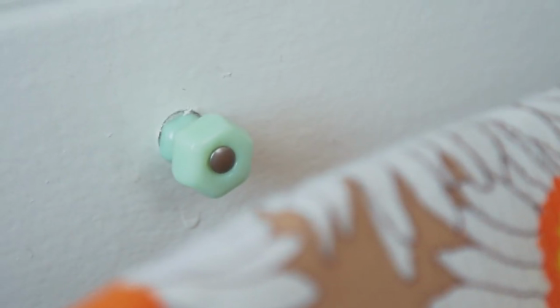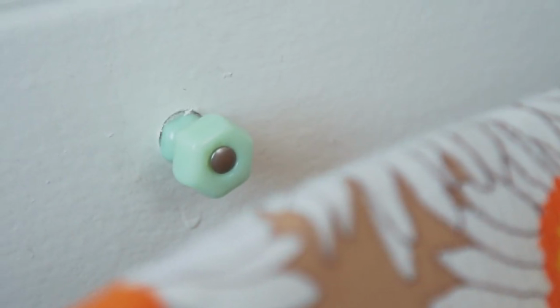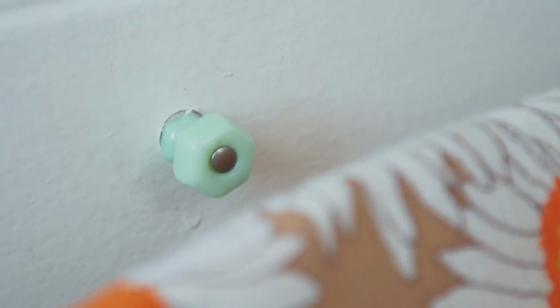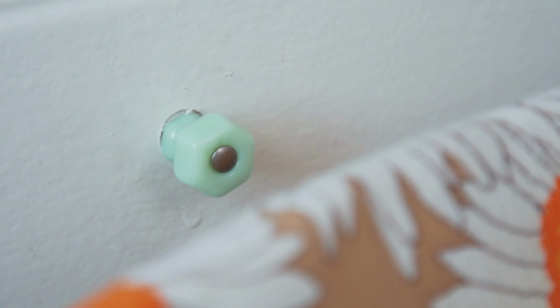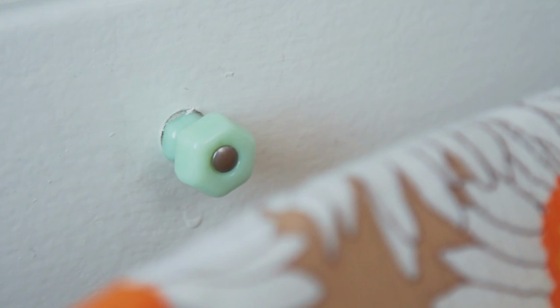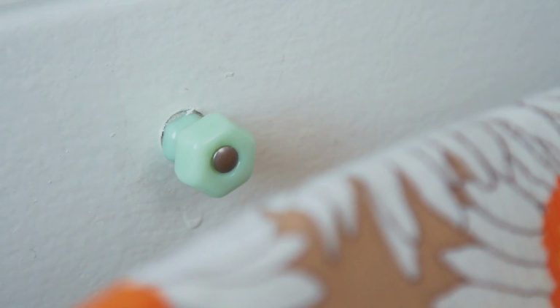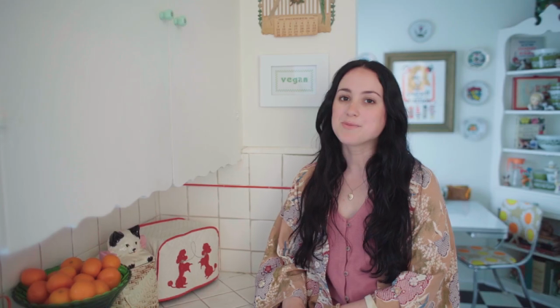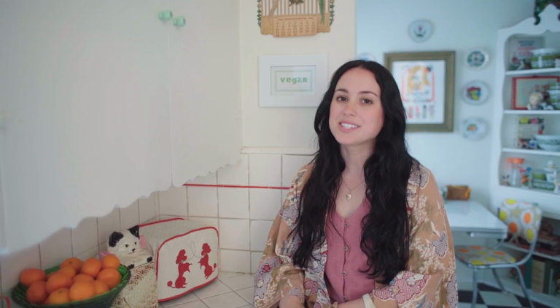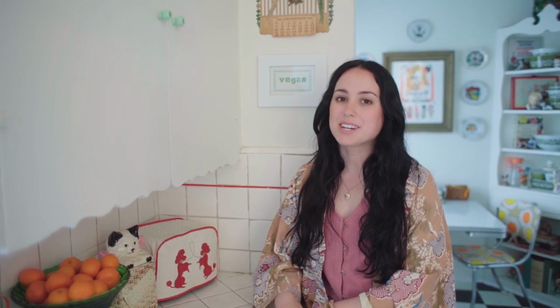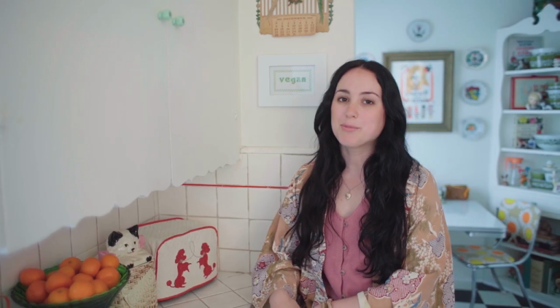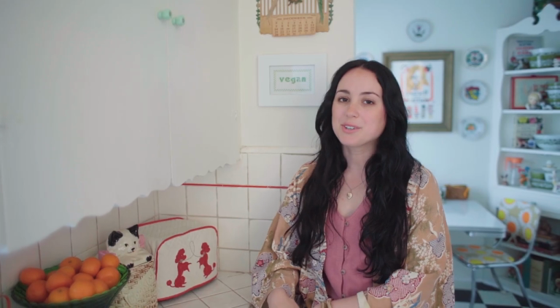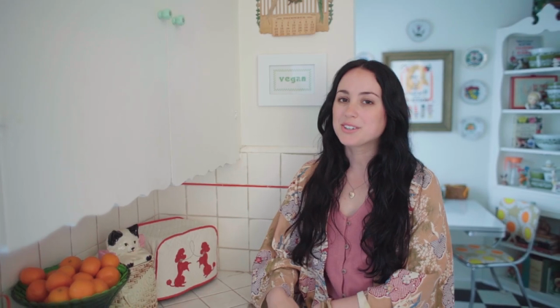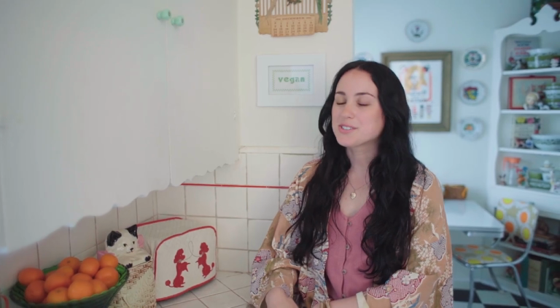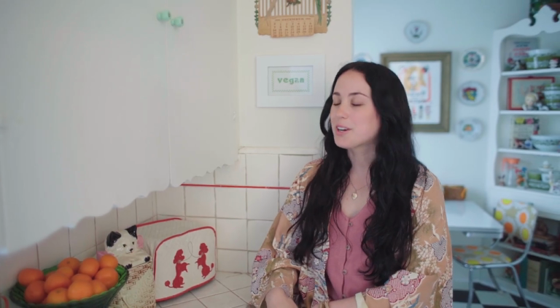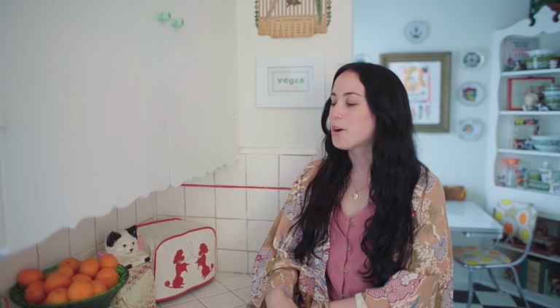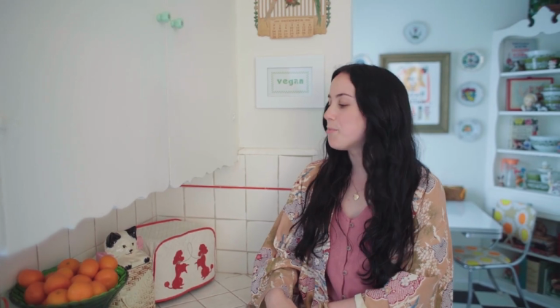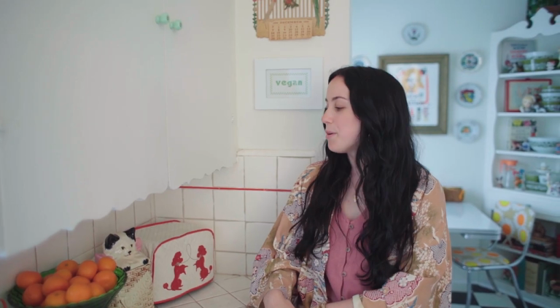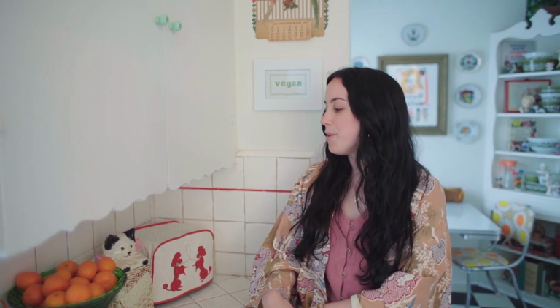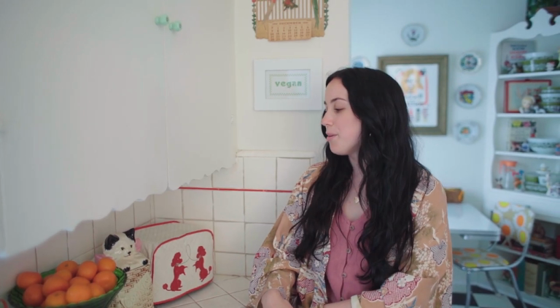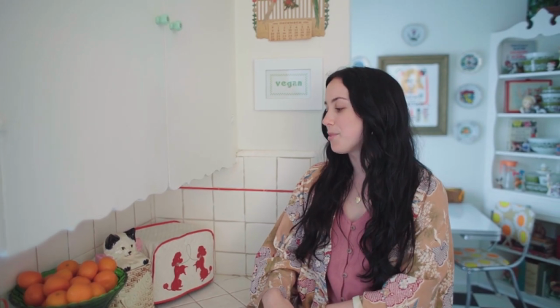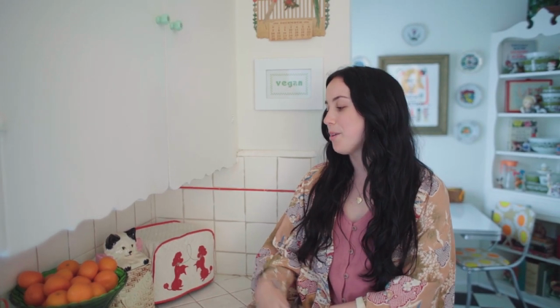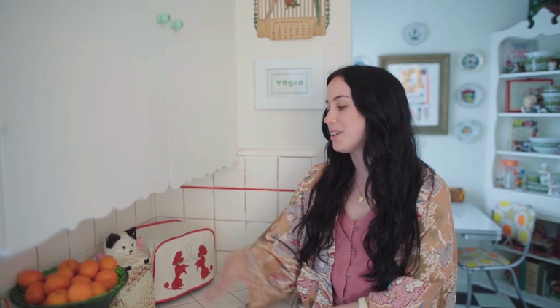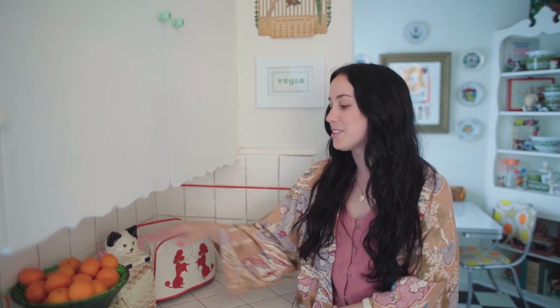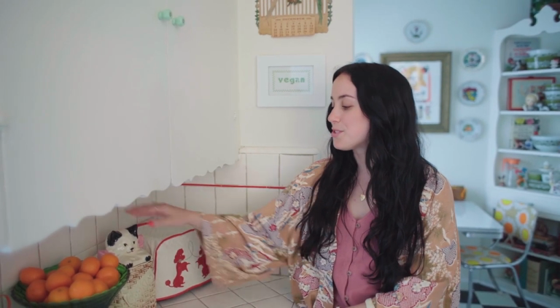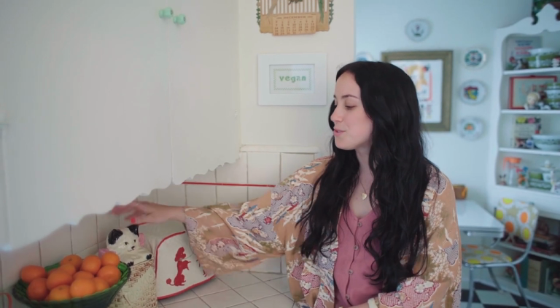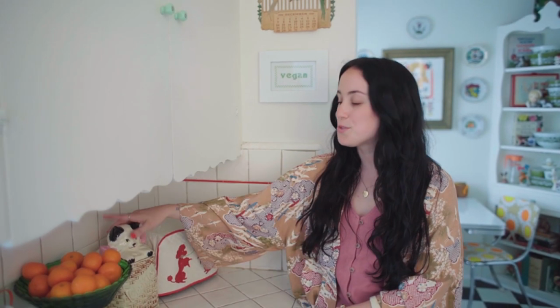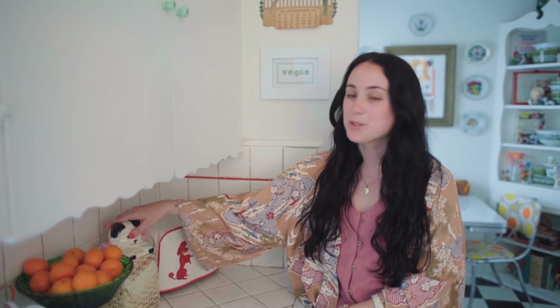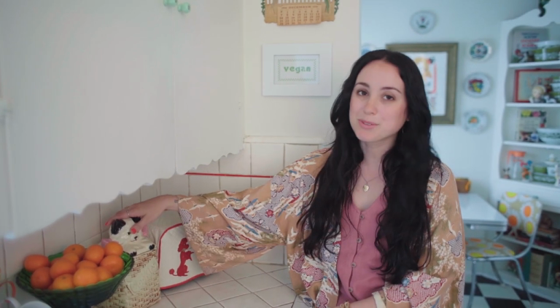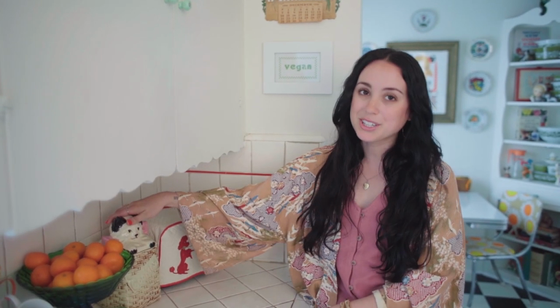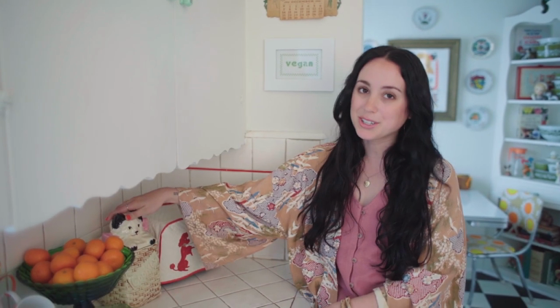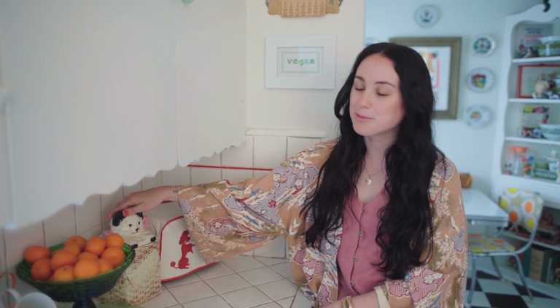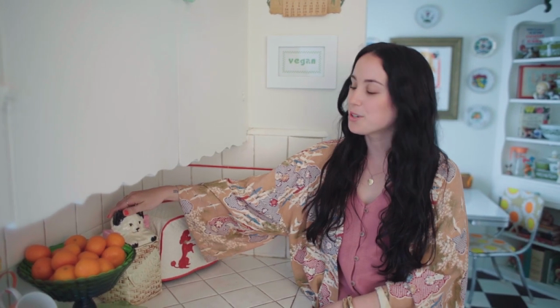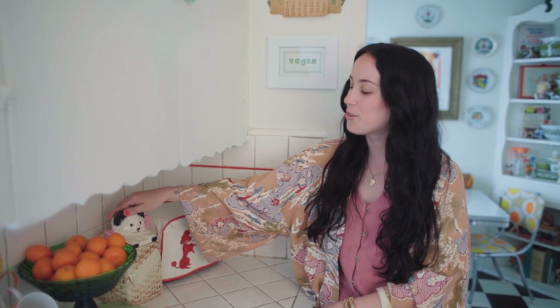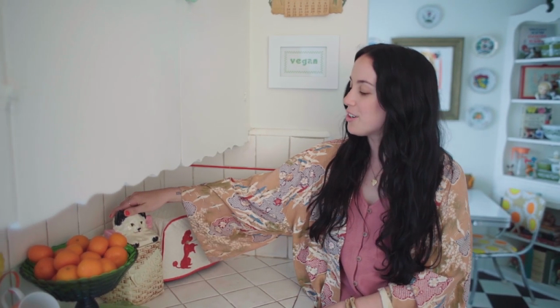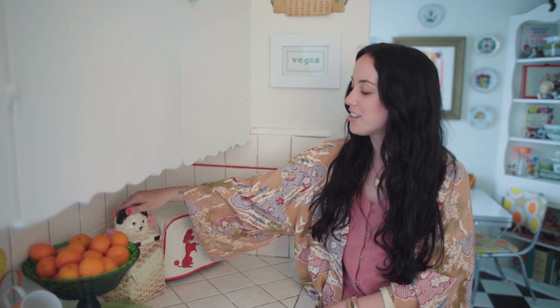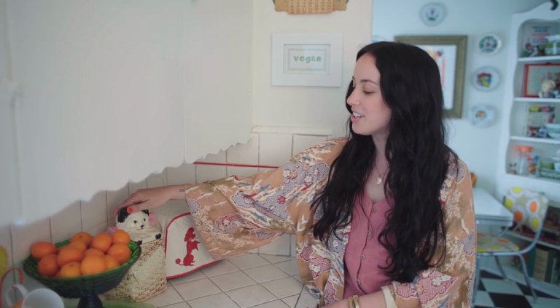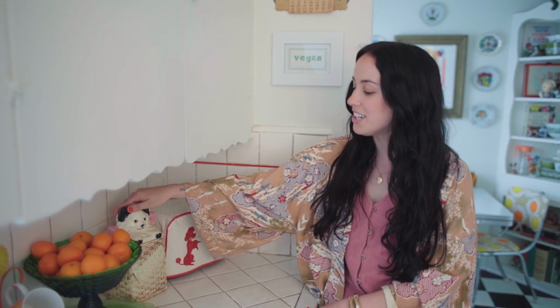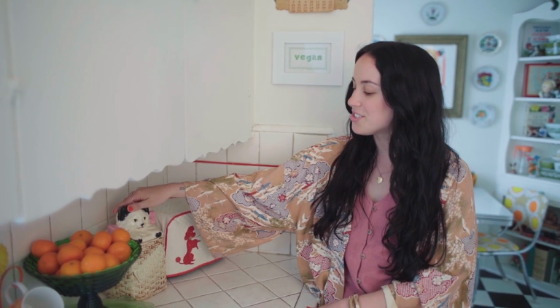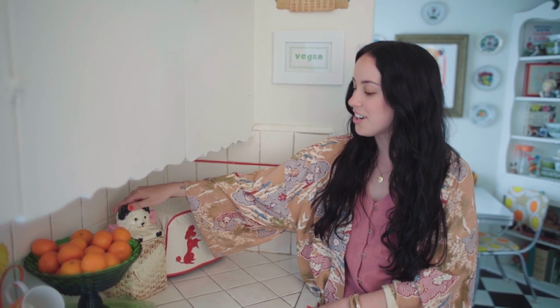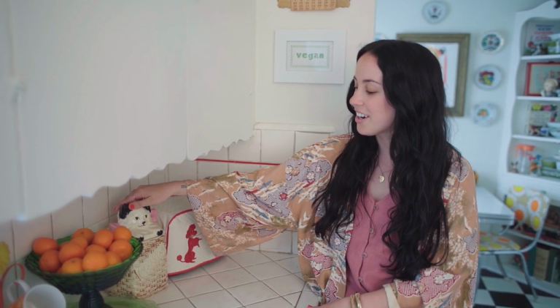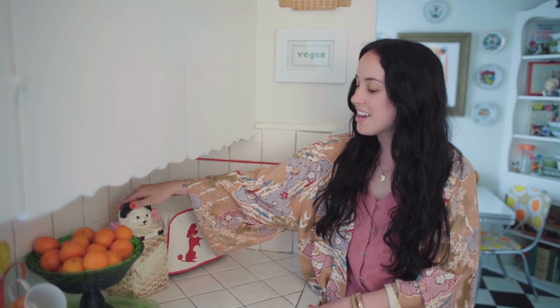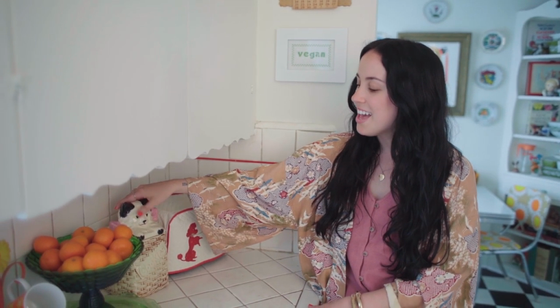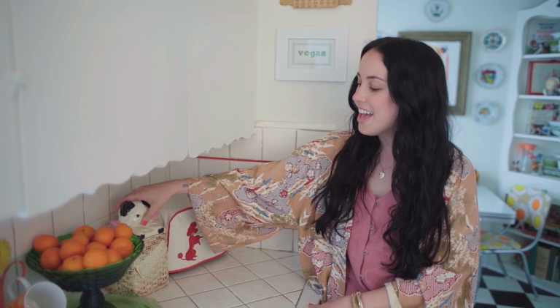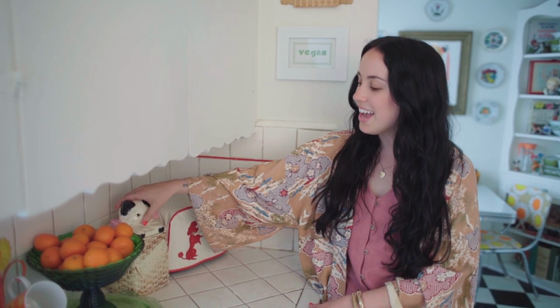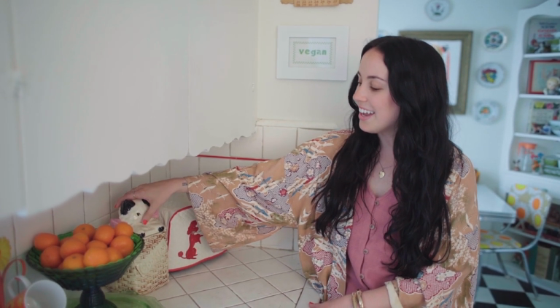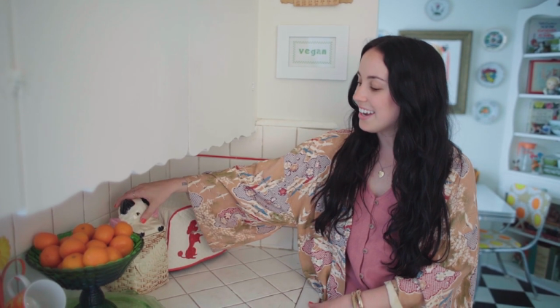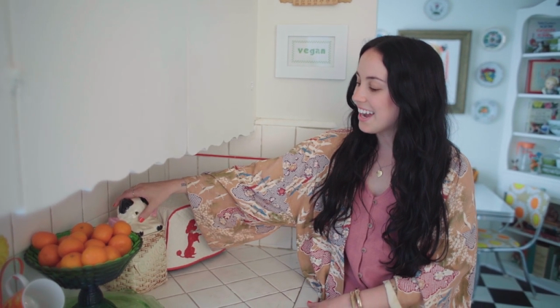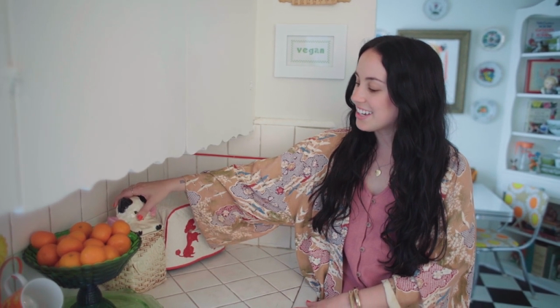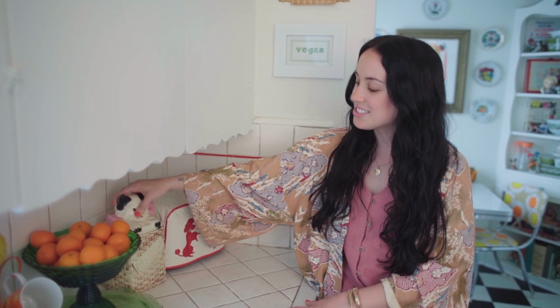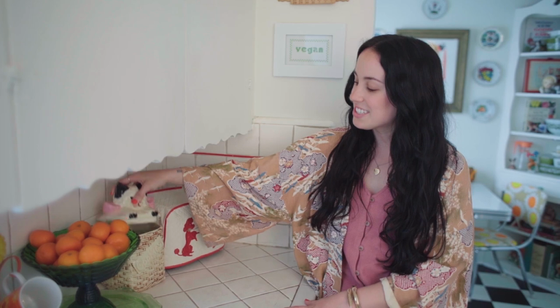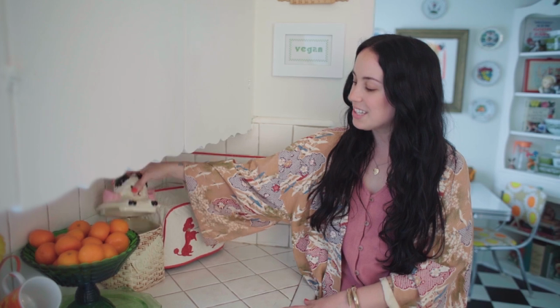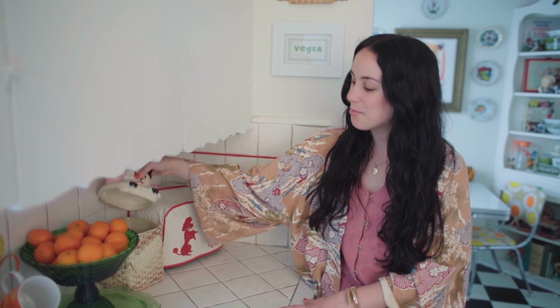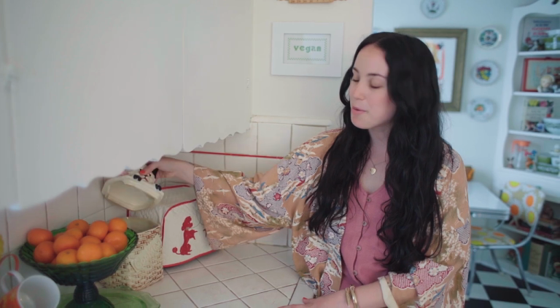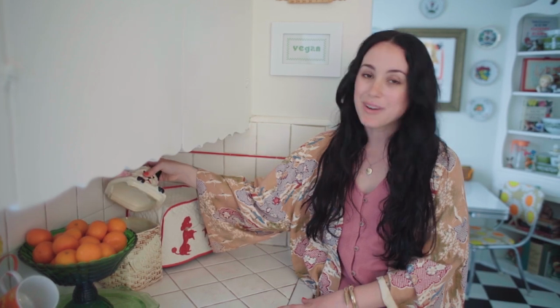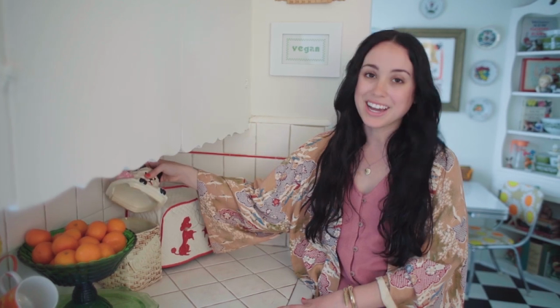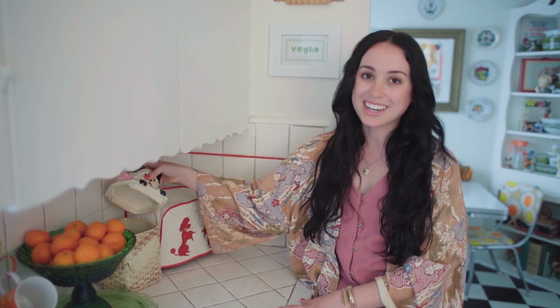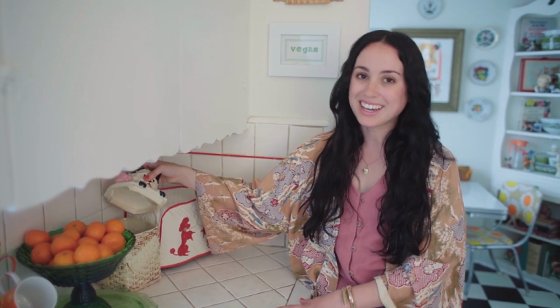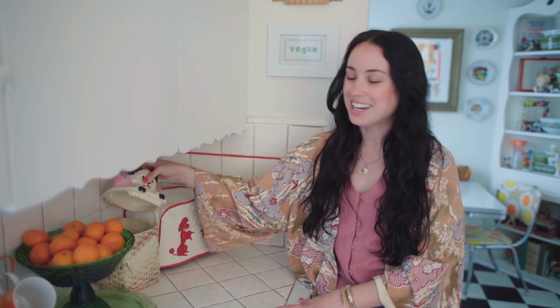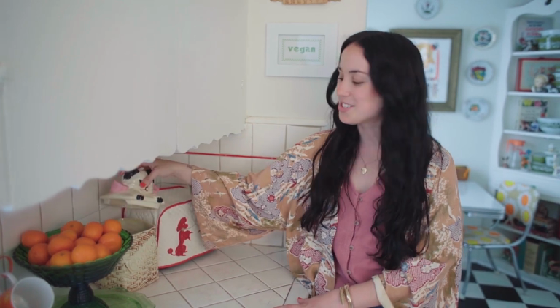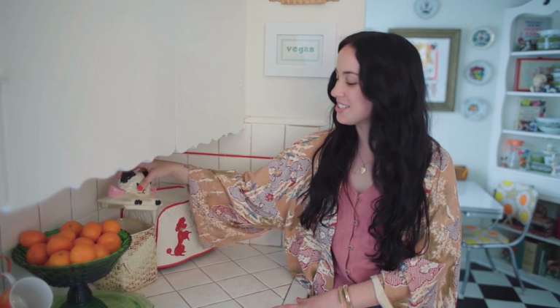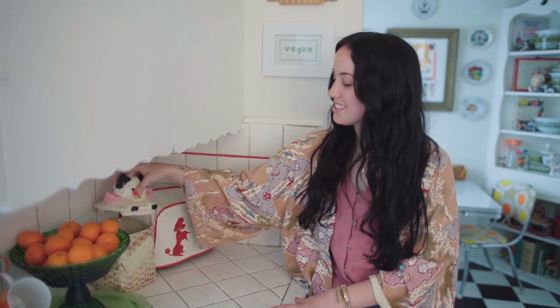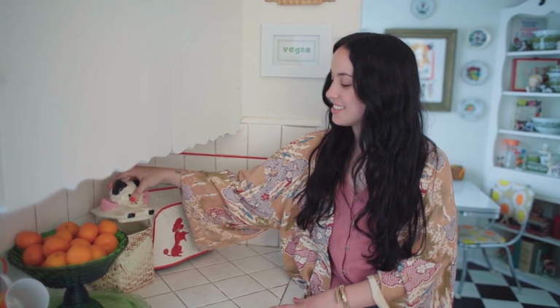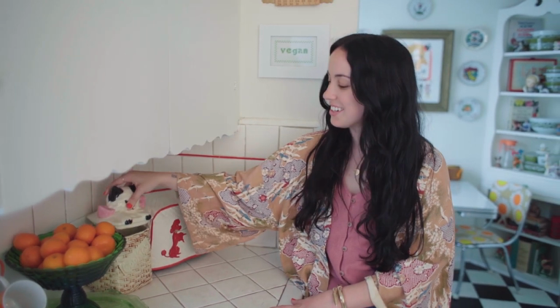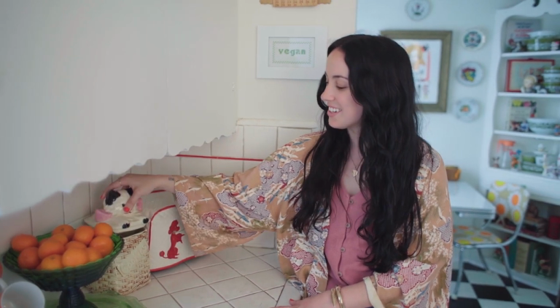For Christmas a couple years ago my mom got me this super cute McCoy cookie jar and I actually keep my cat treats in there.